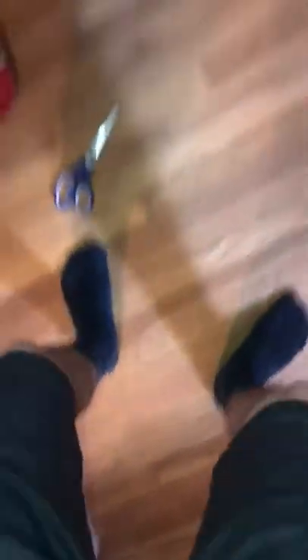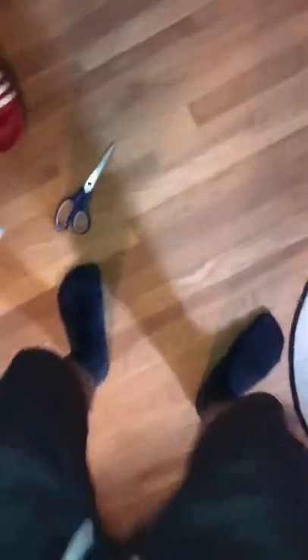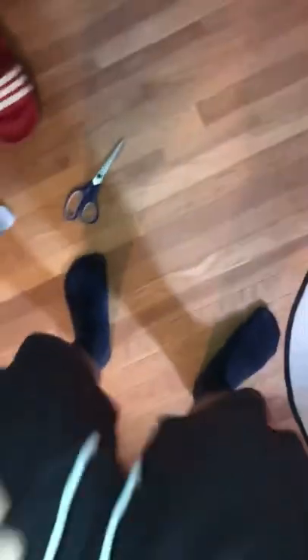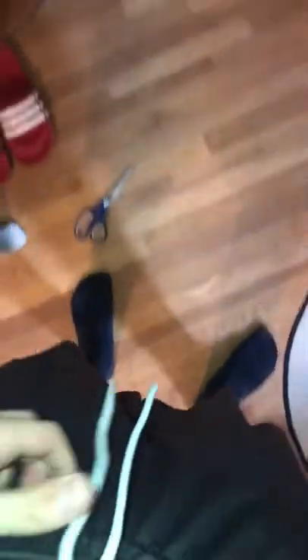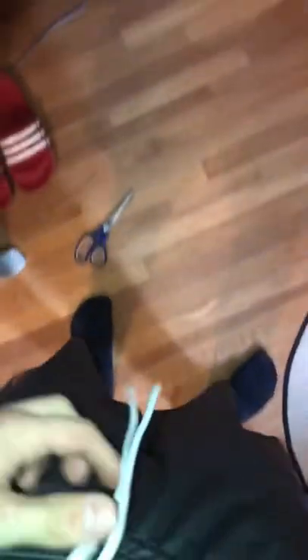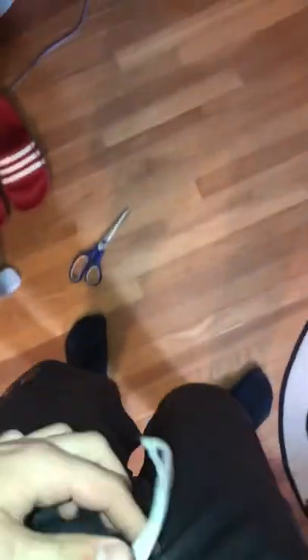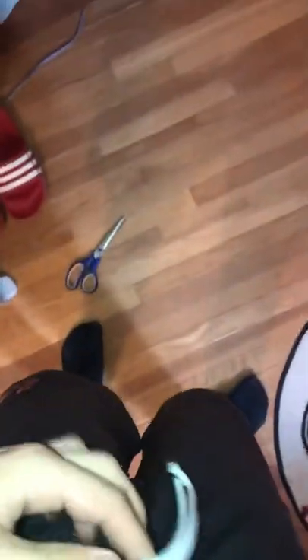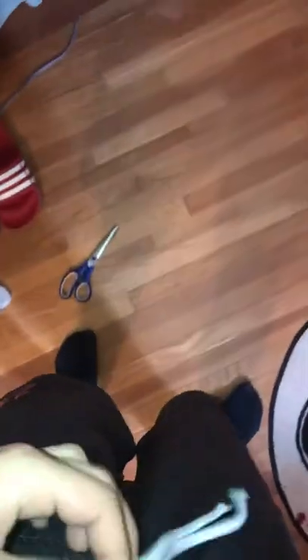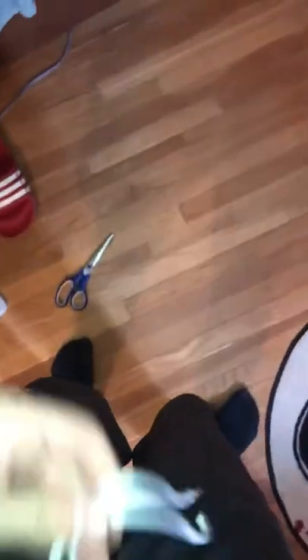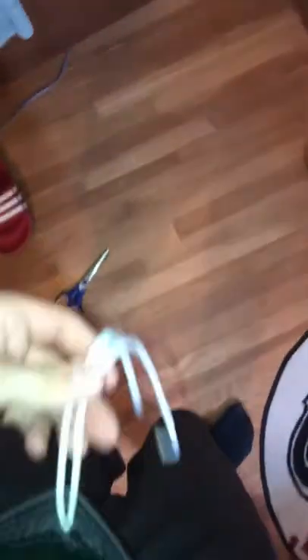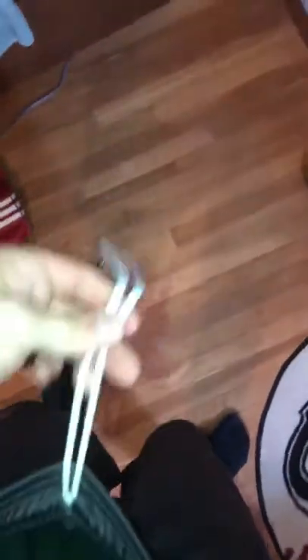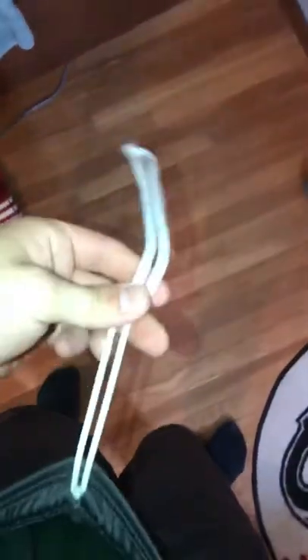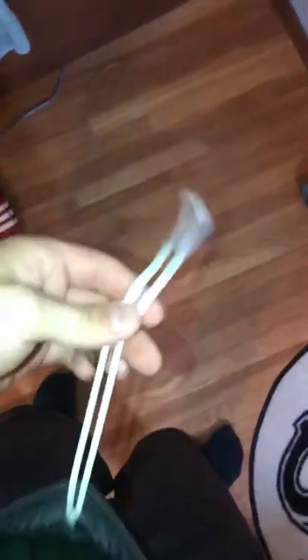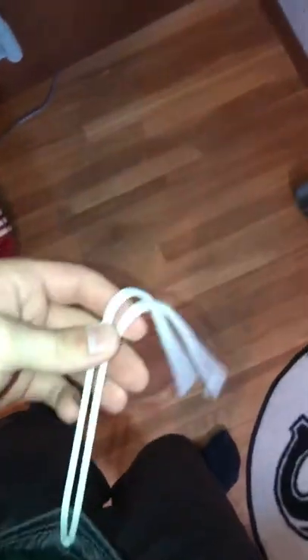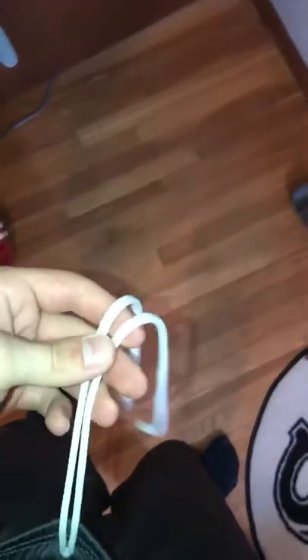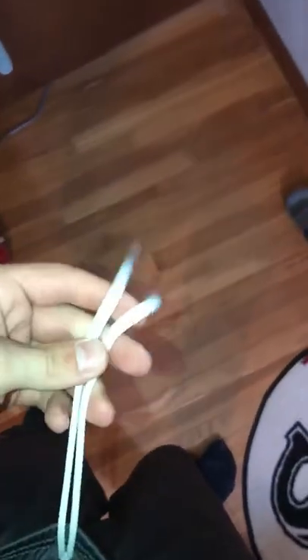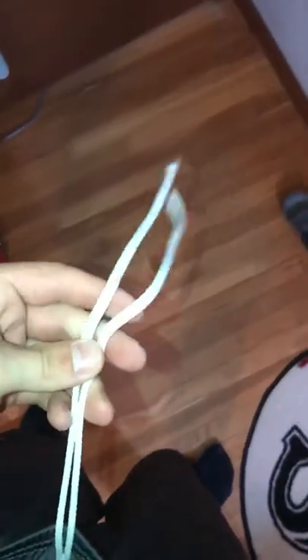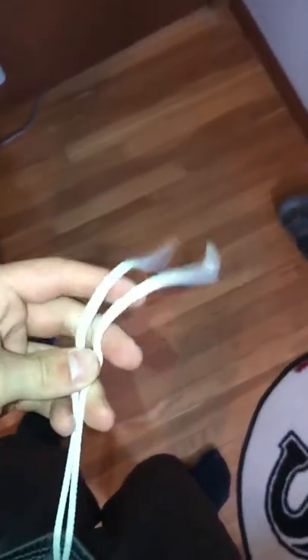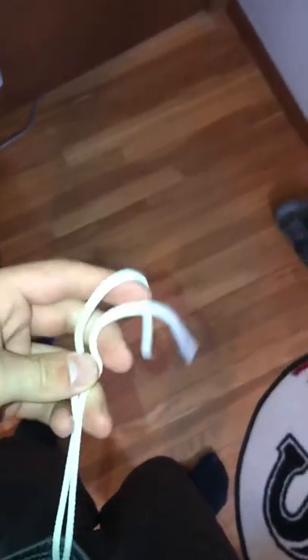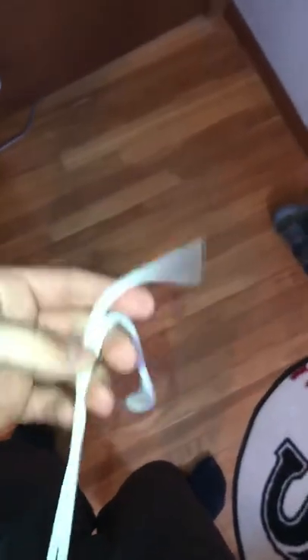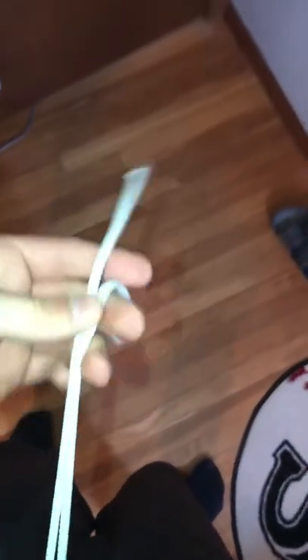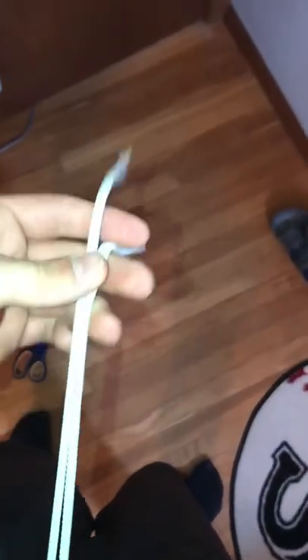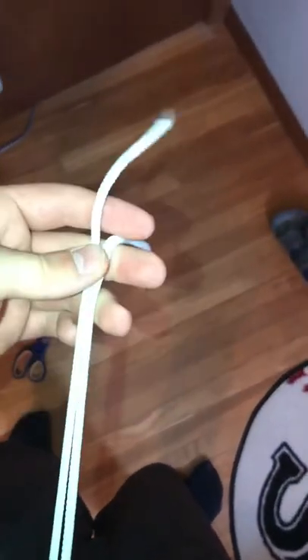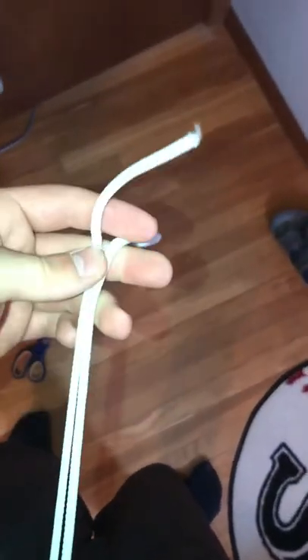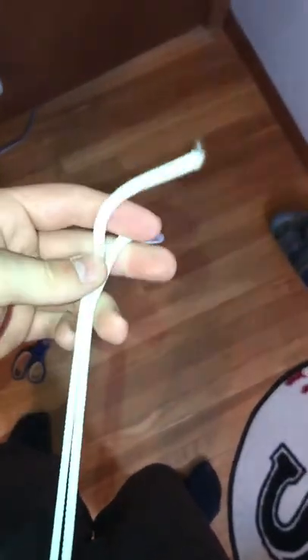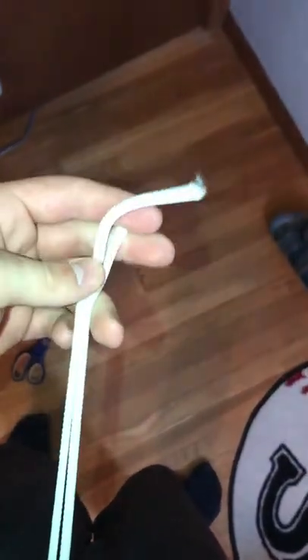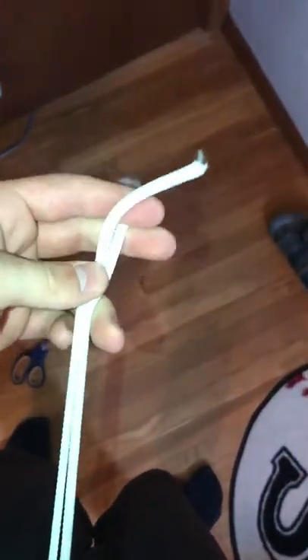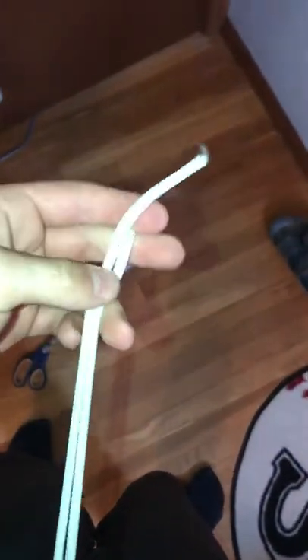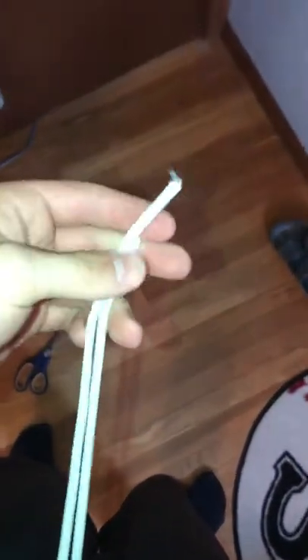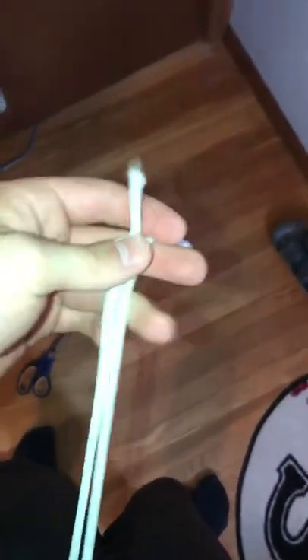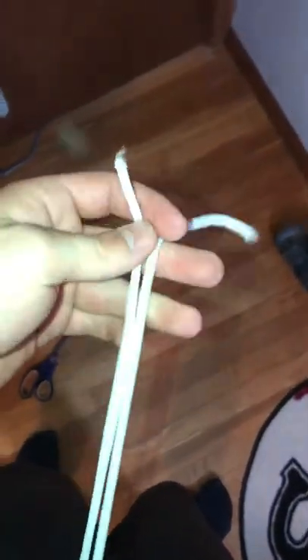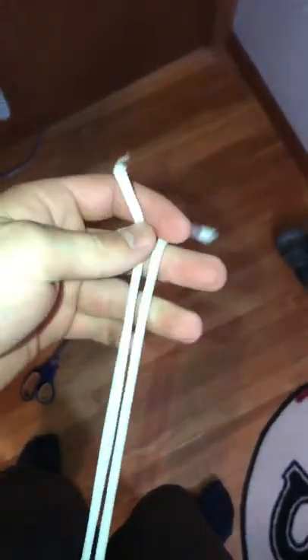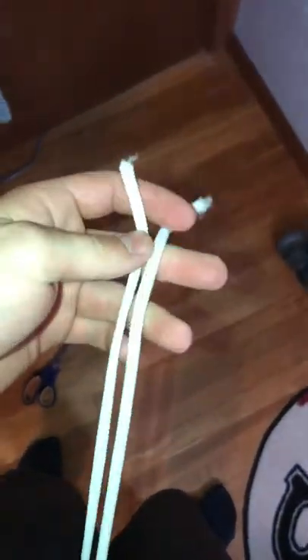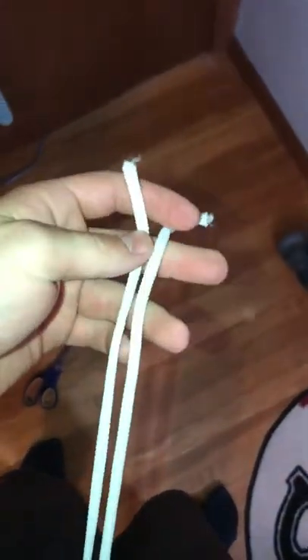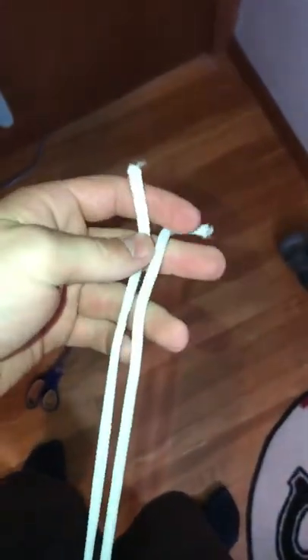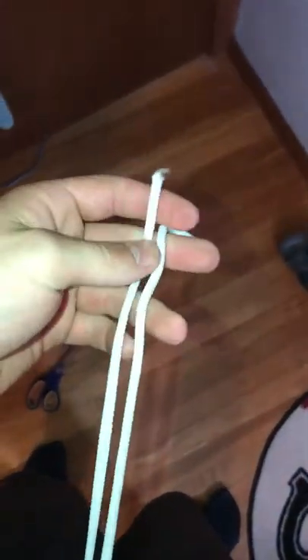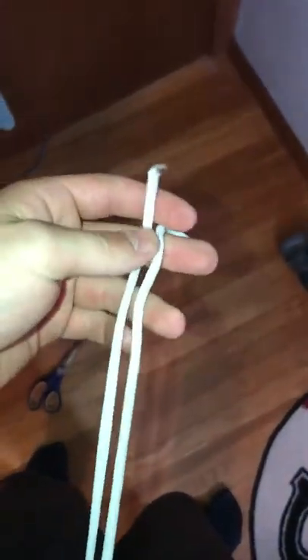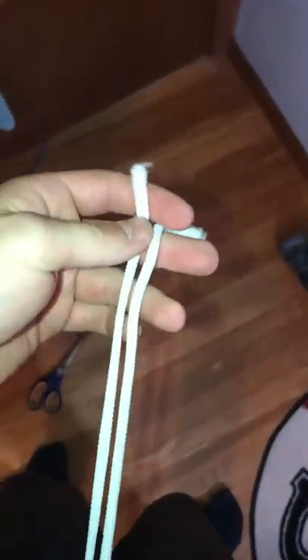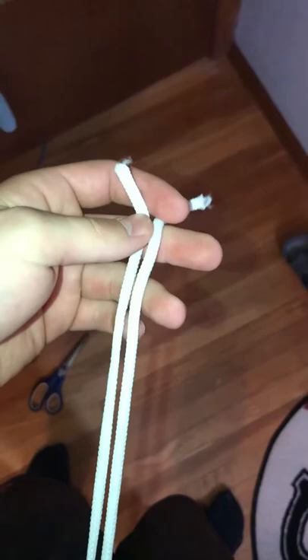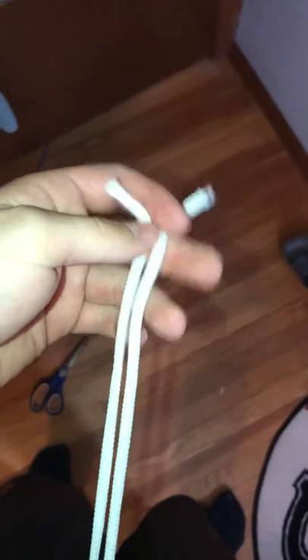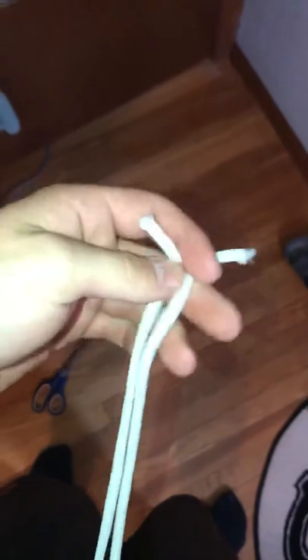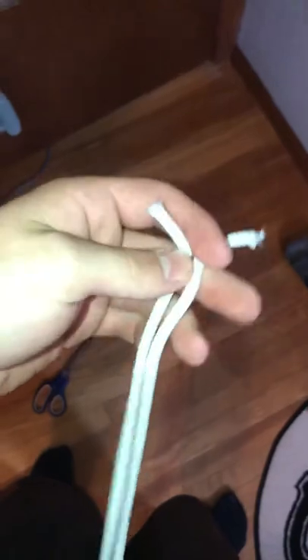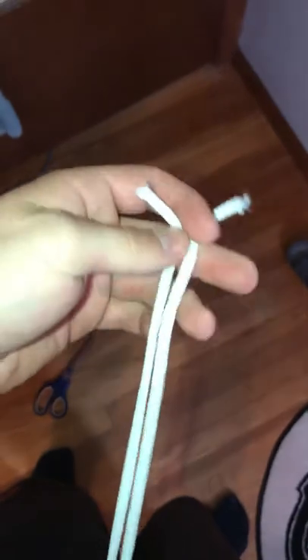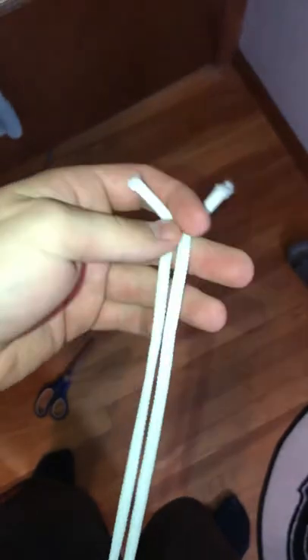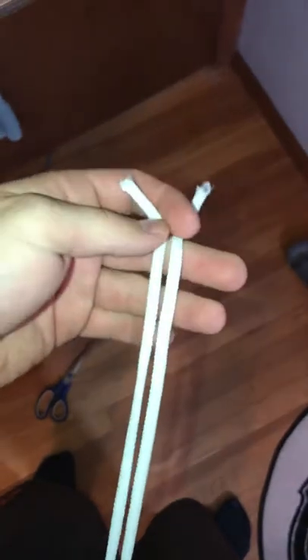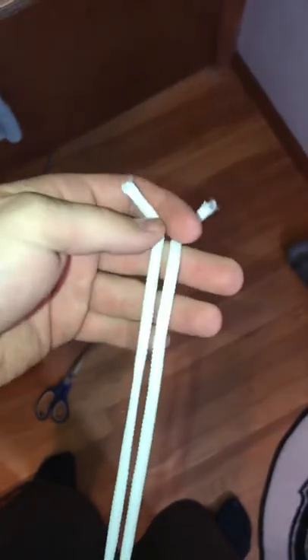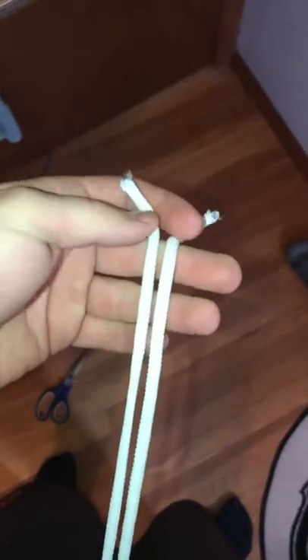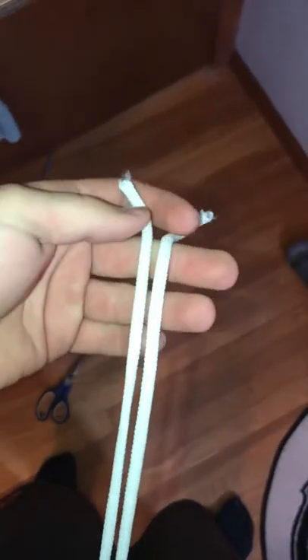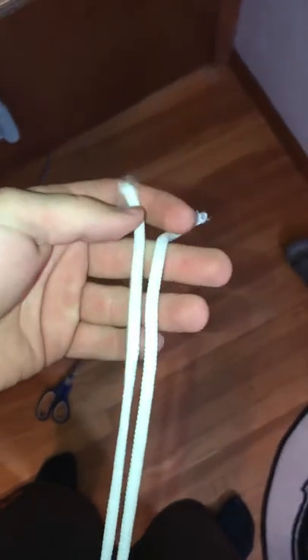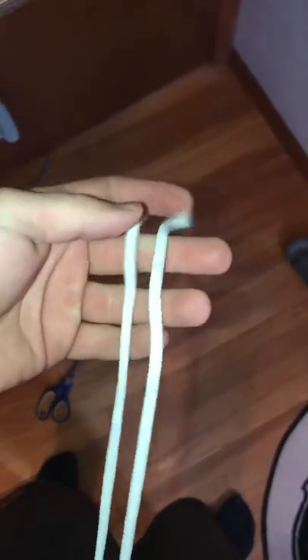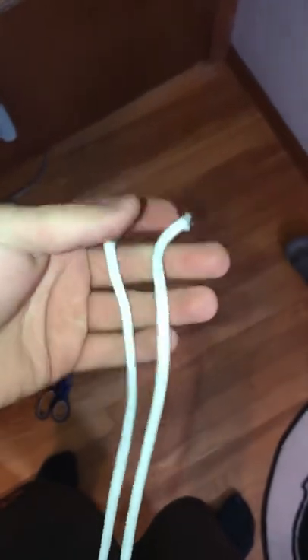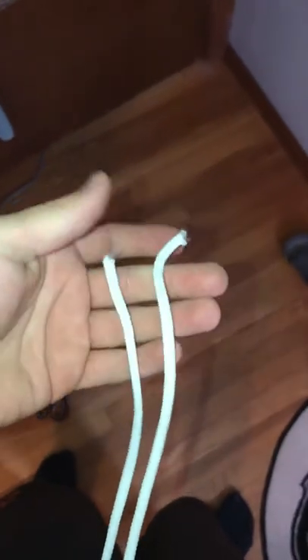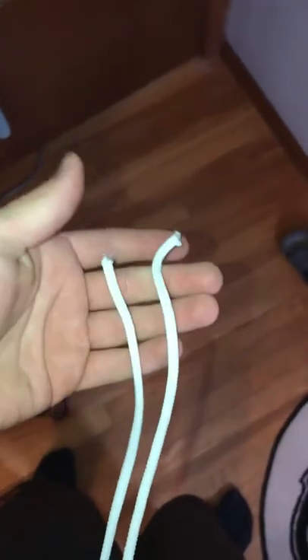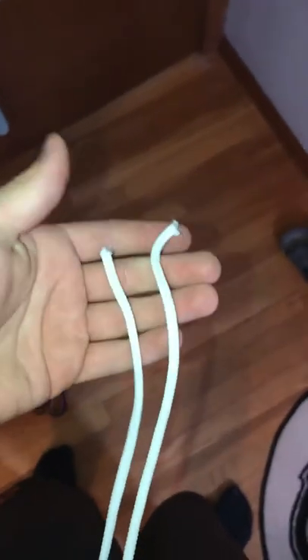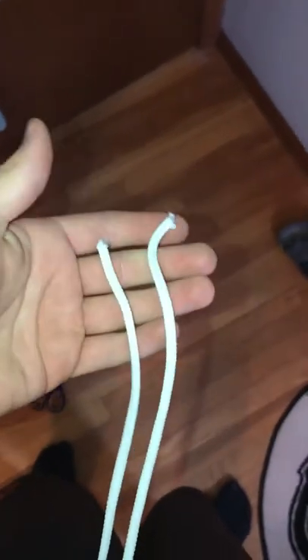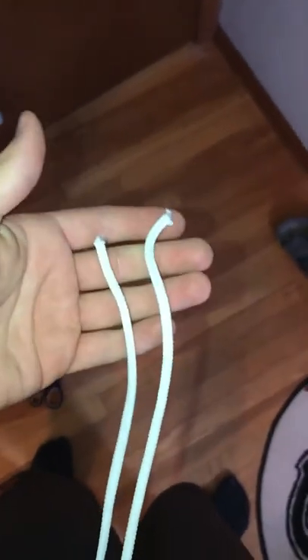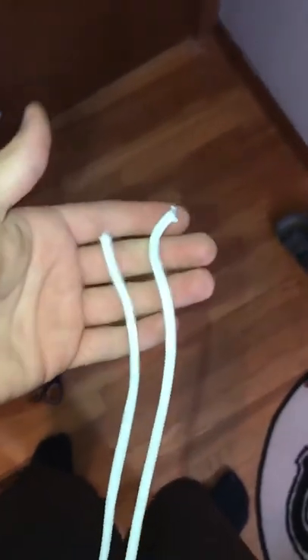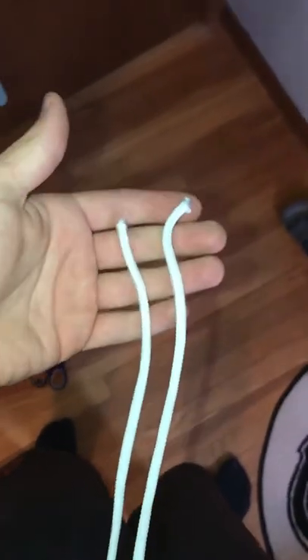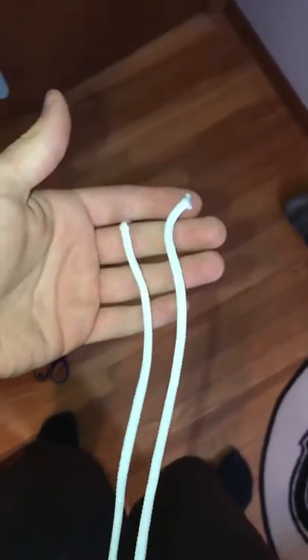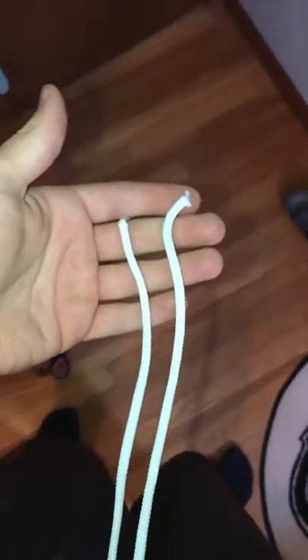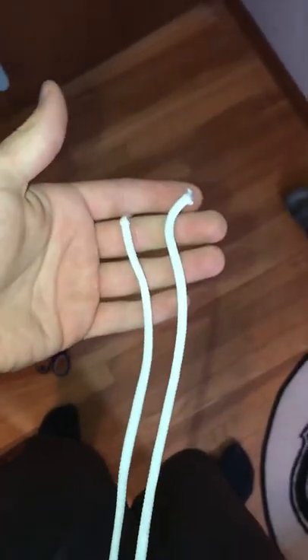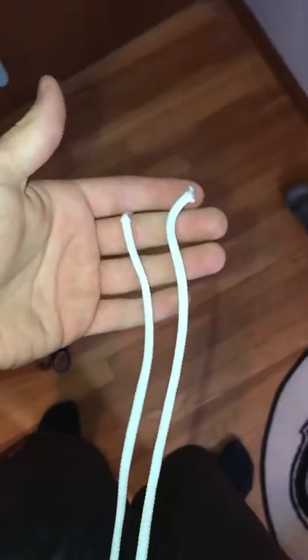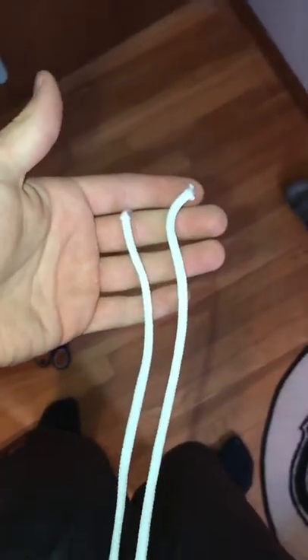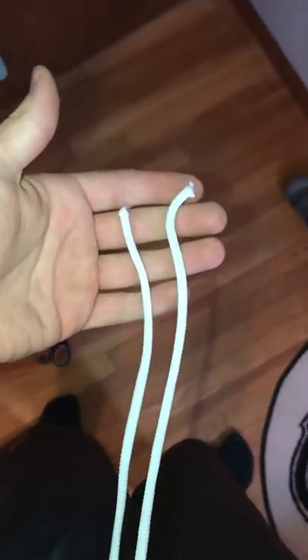Next, you tie your shorts. It's just that easy. One, two, three. Have a good day.